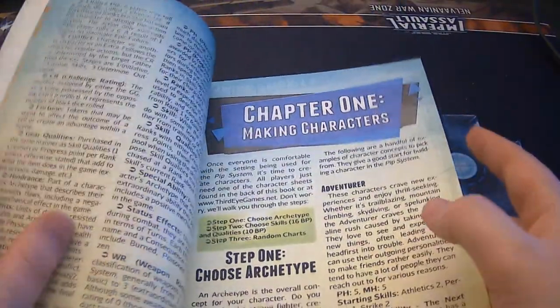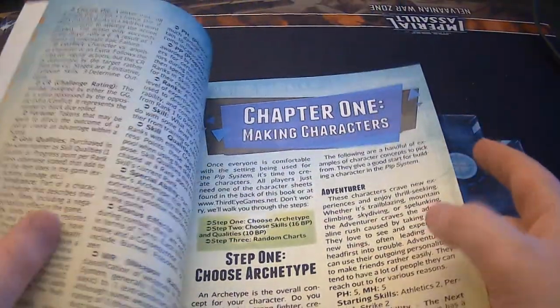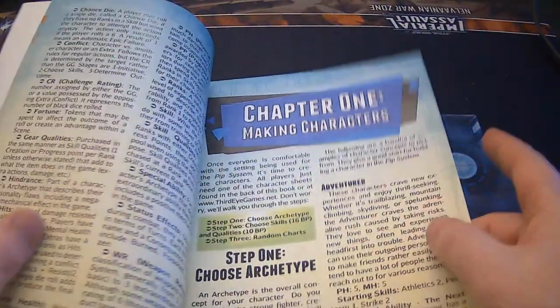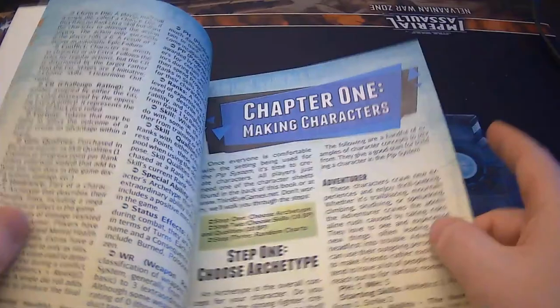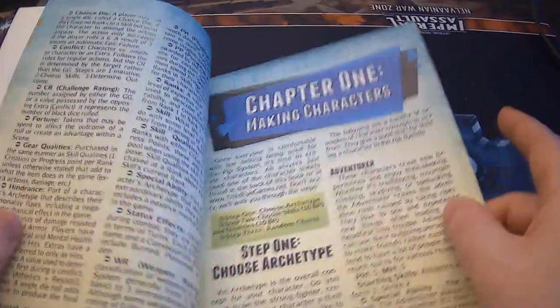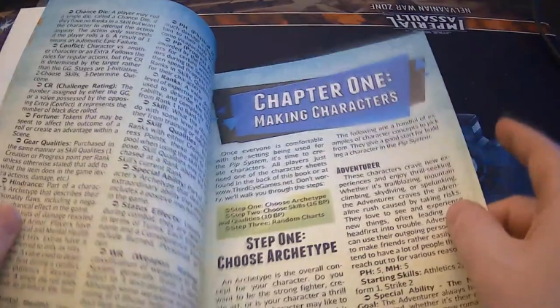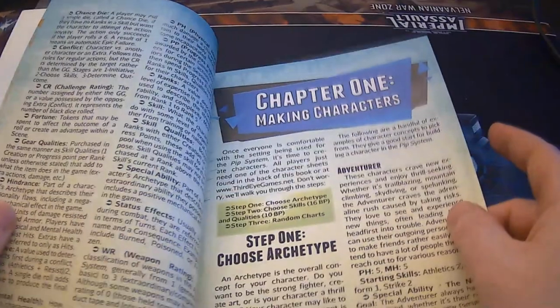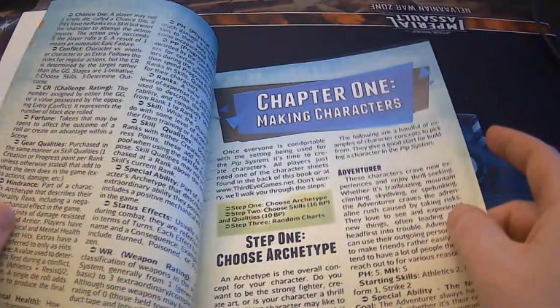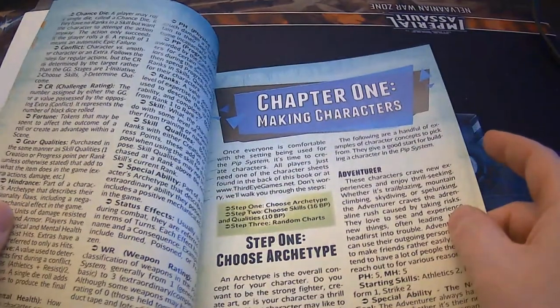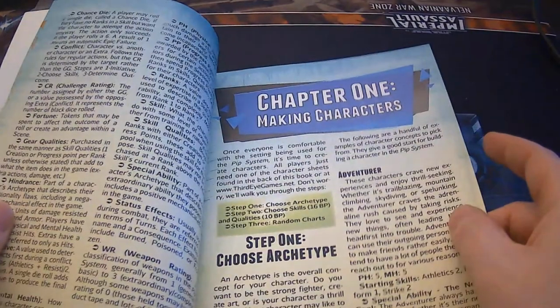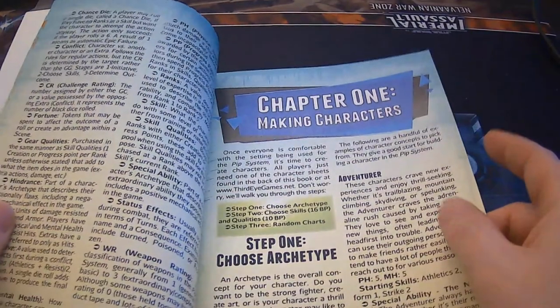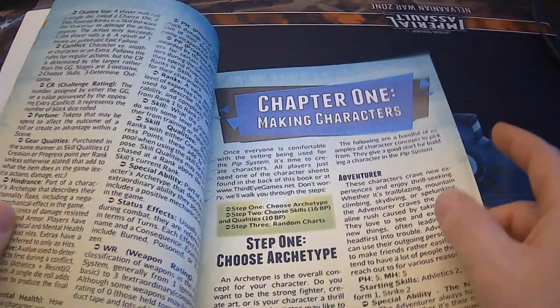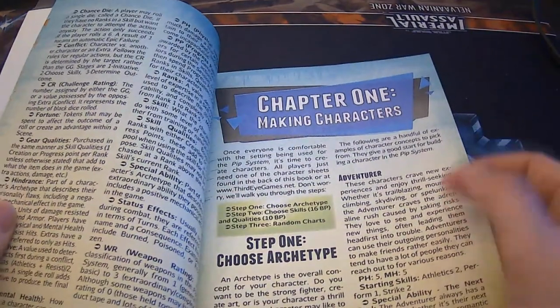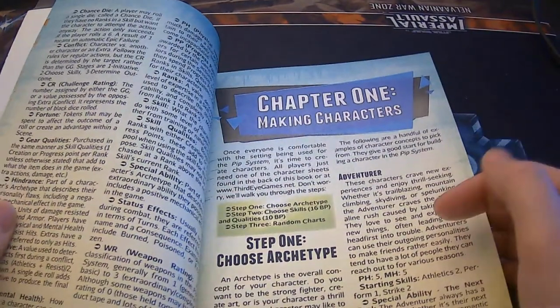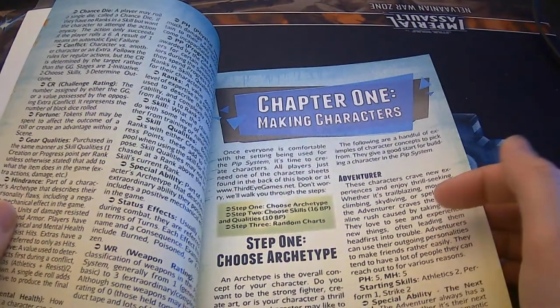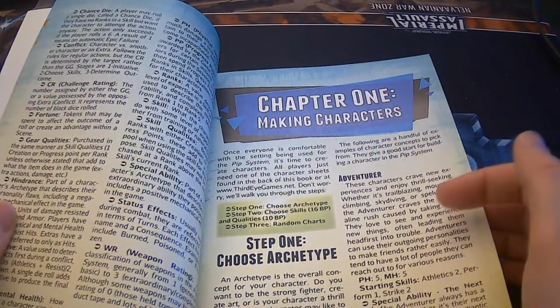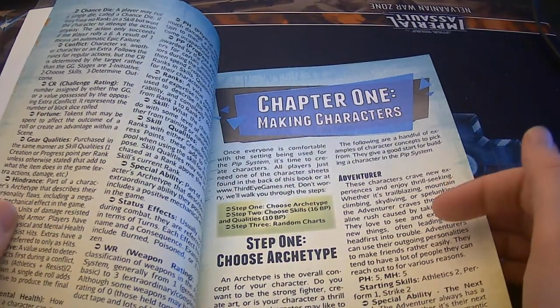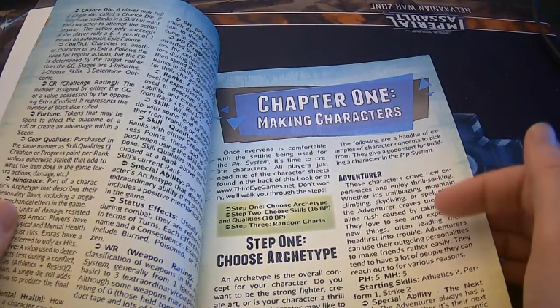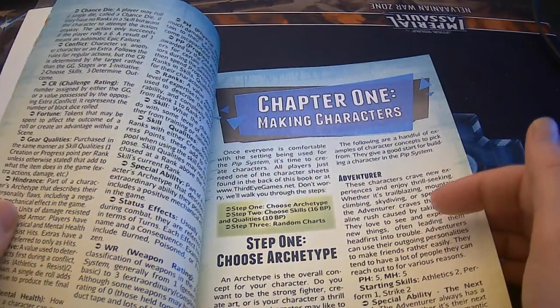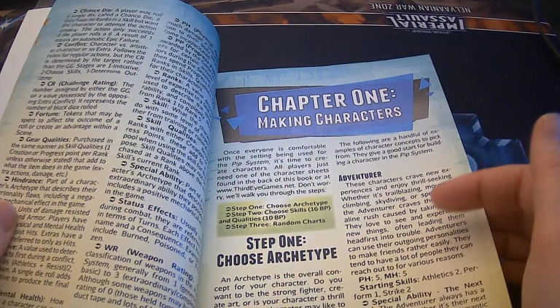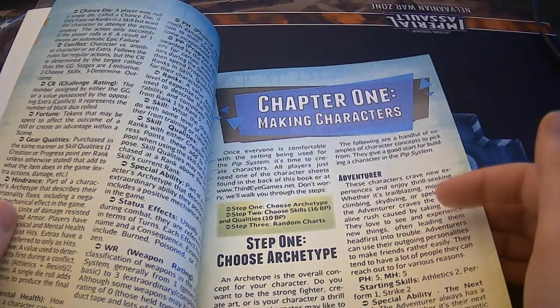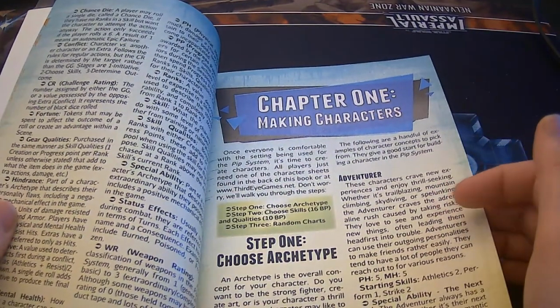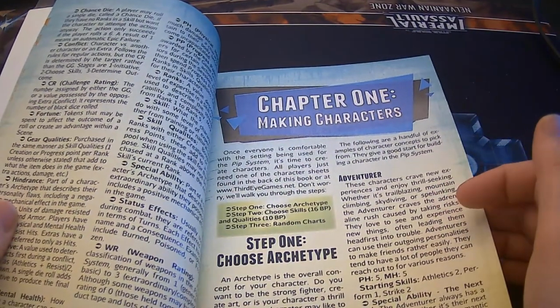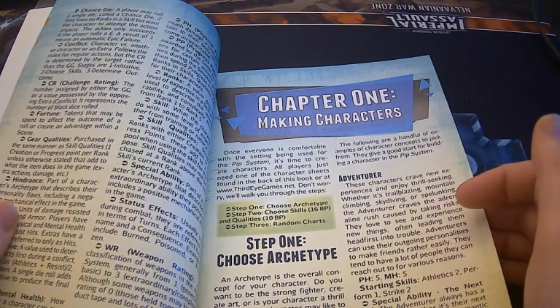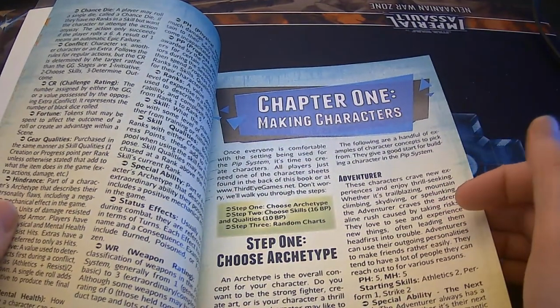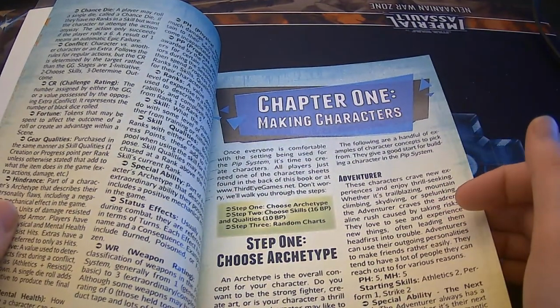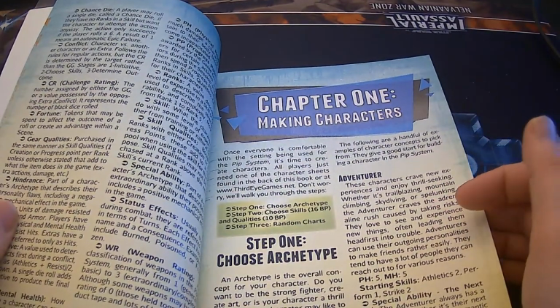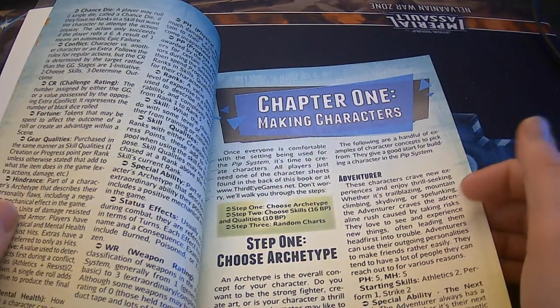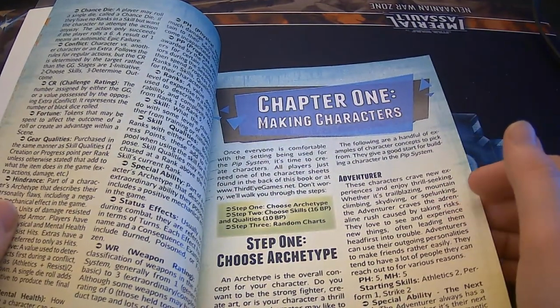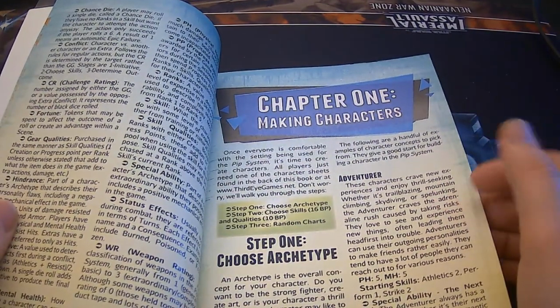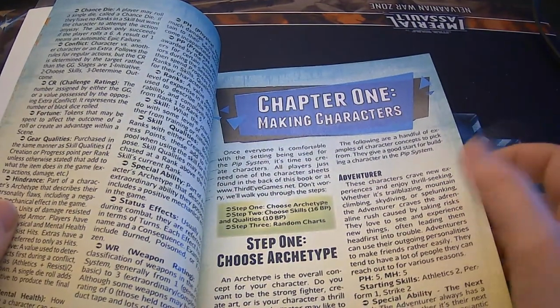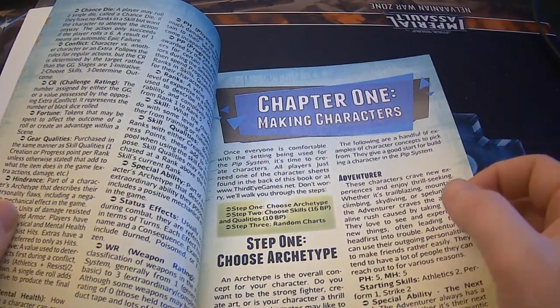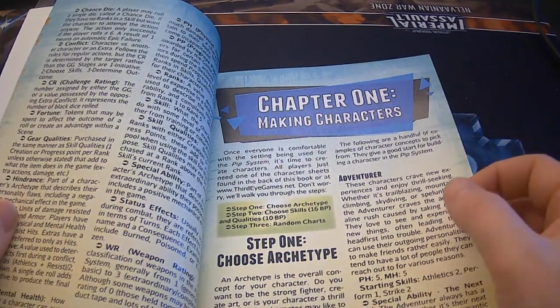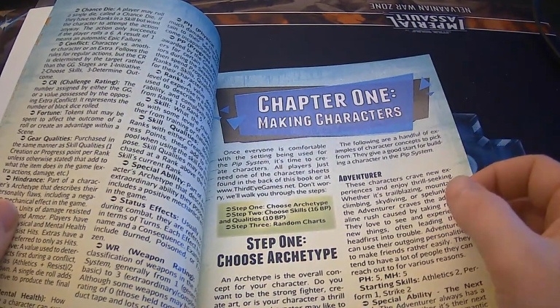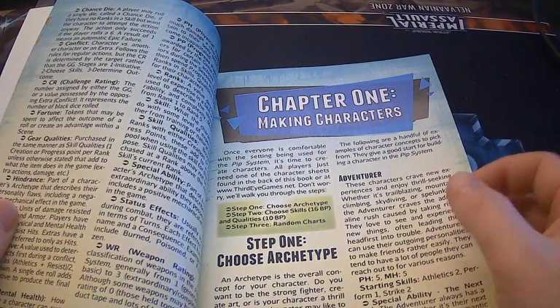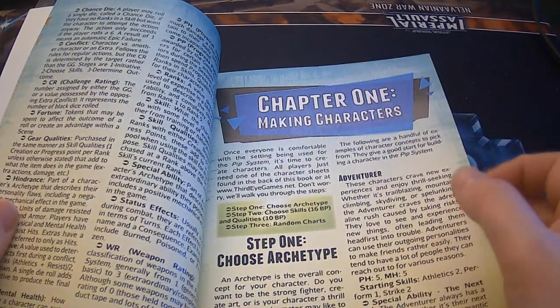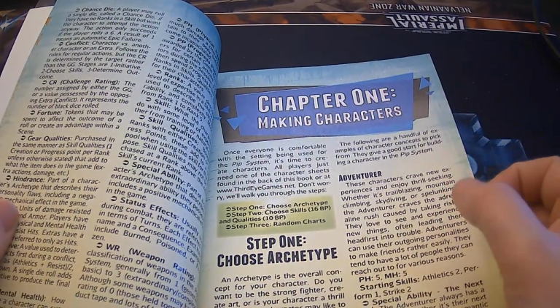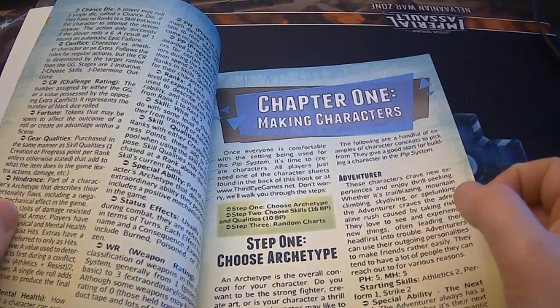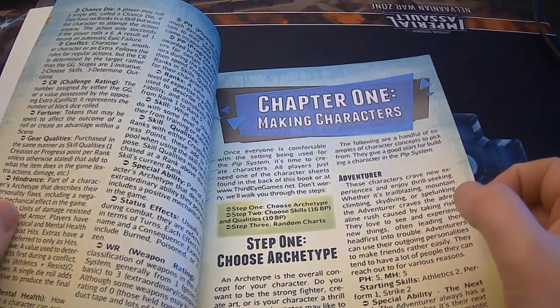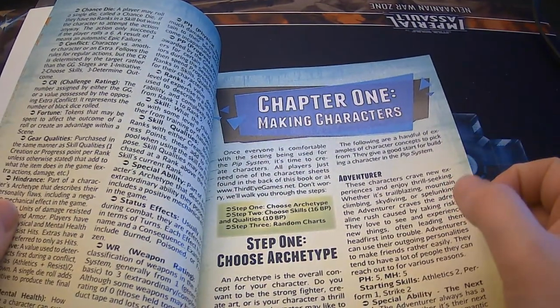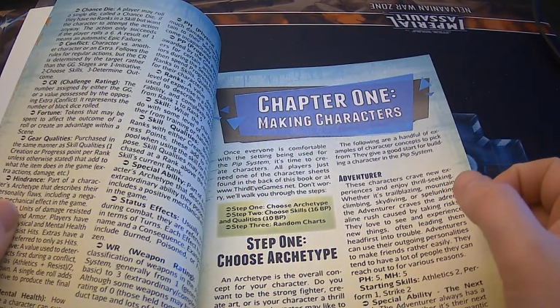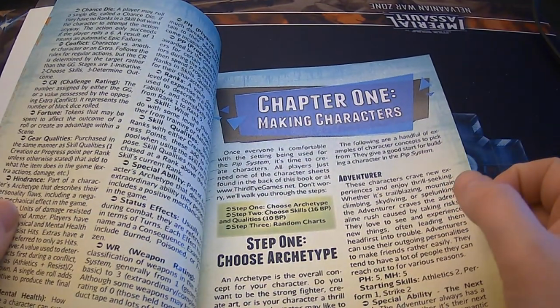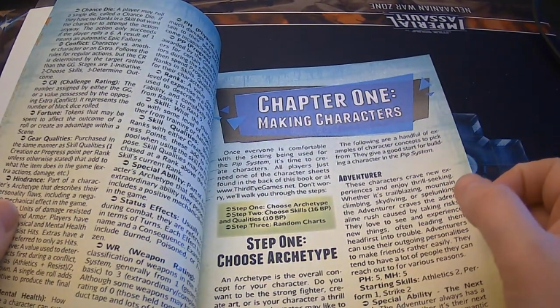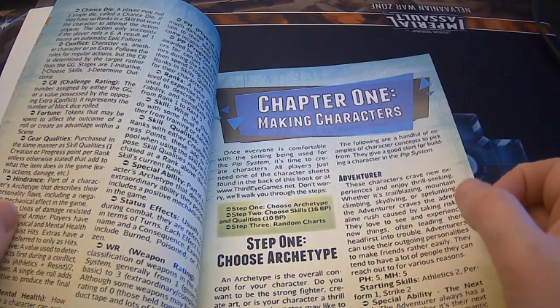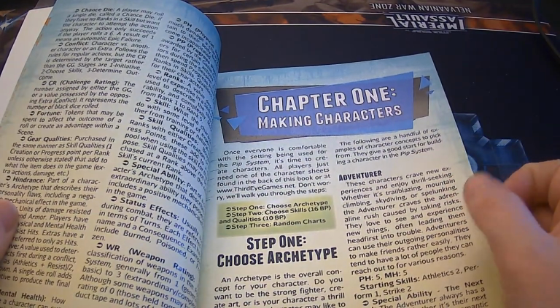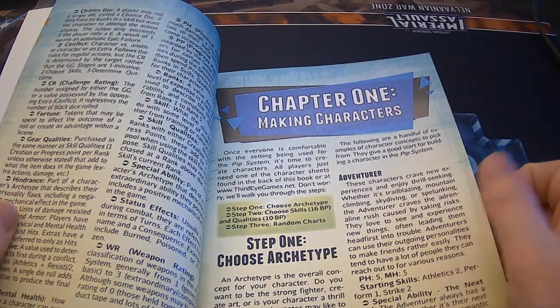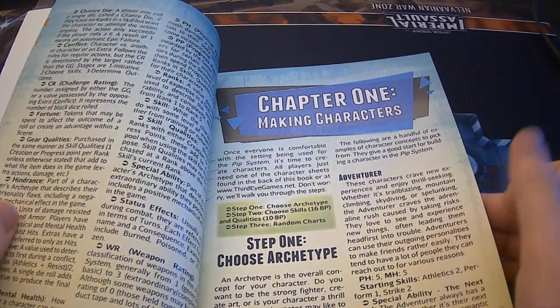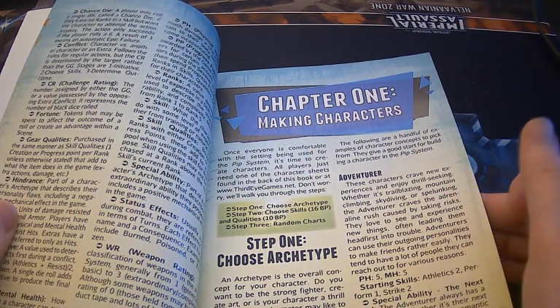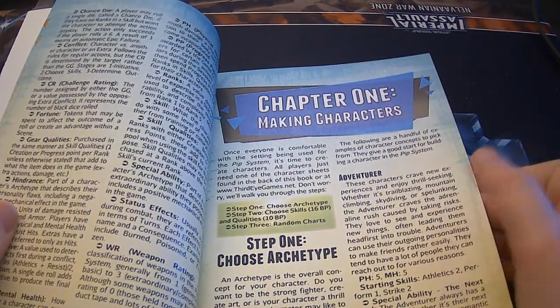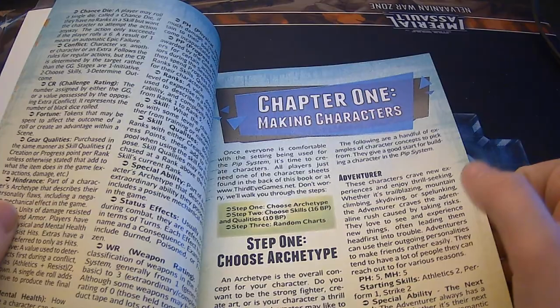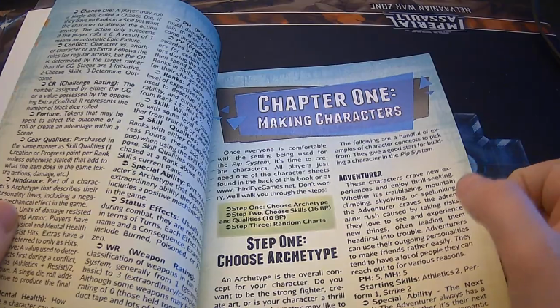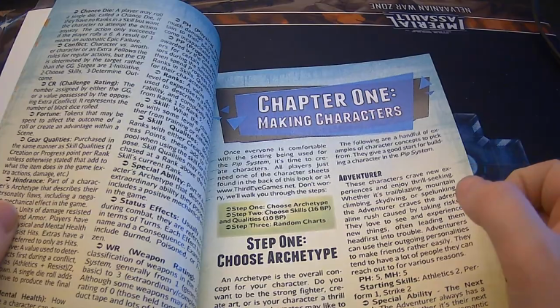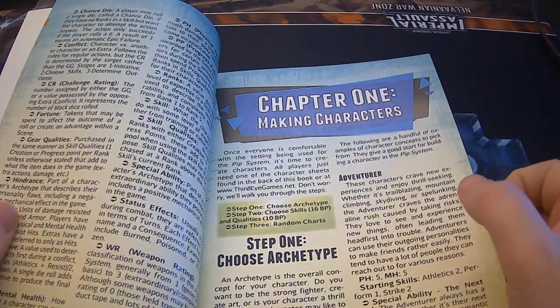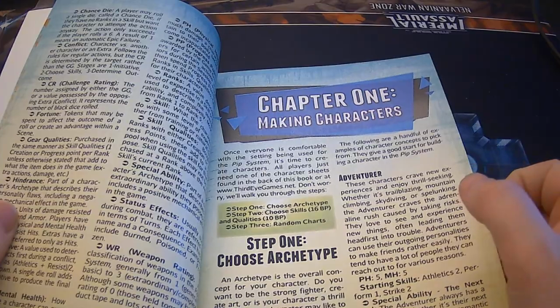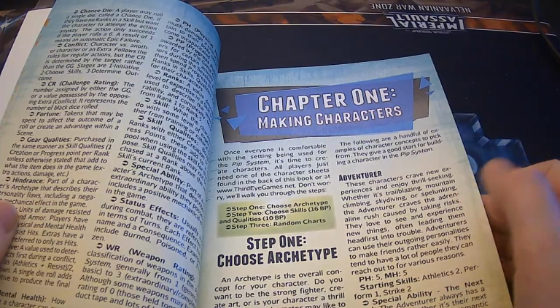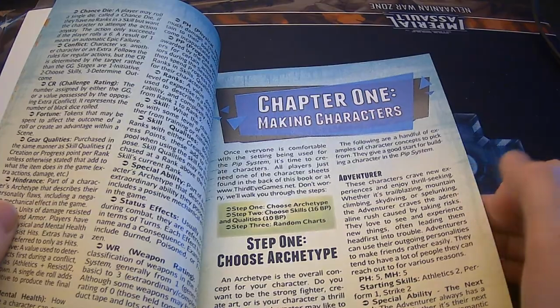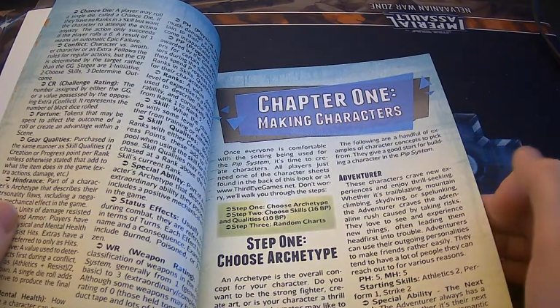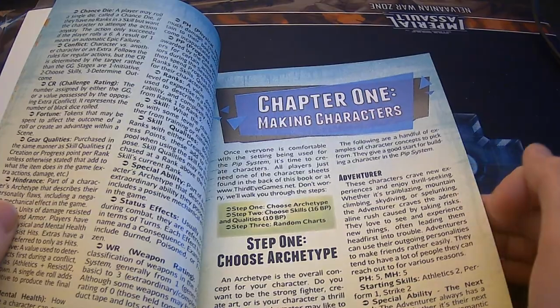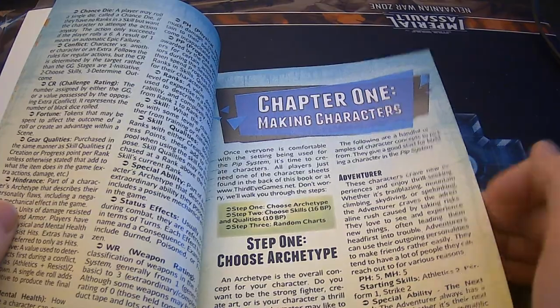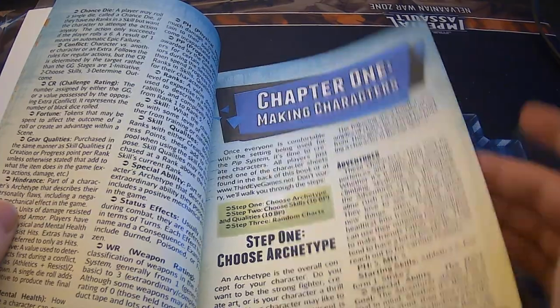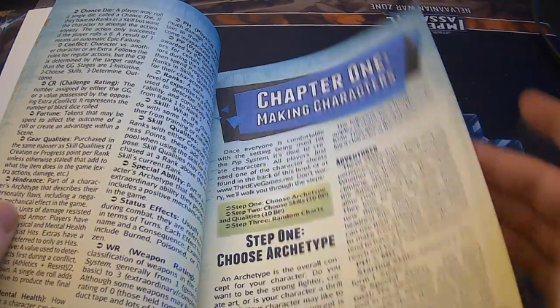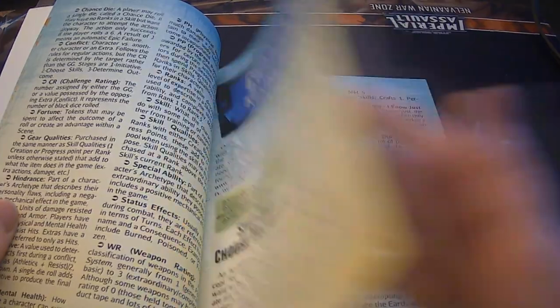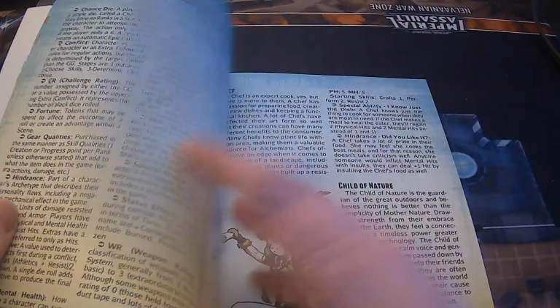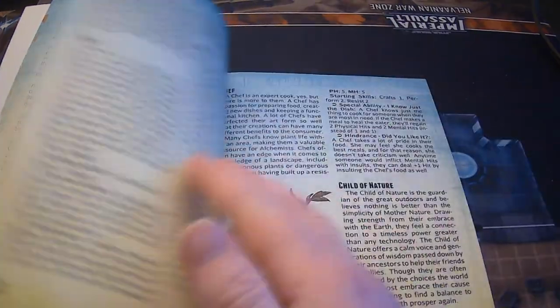Making characters is three steps: choose an archetype, choose skills and qualities, and step three, random charts.